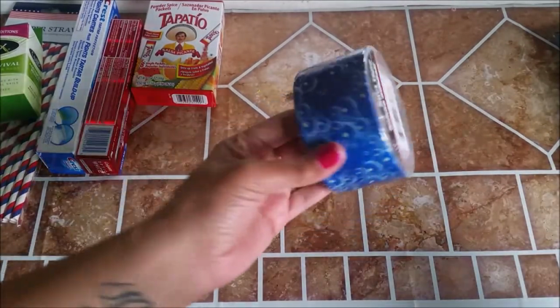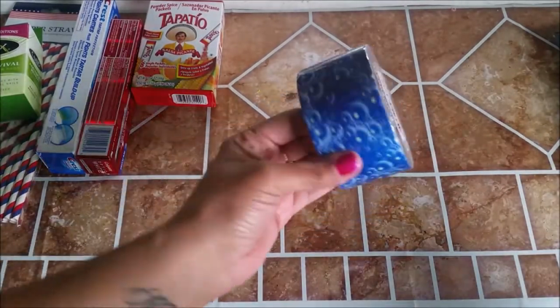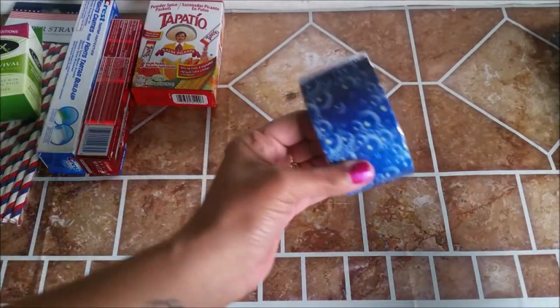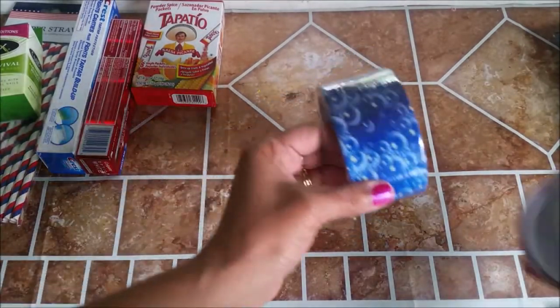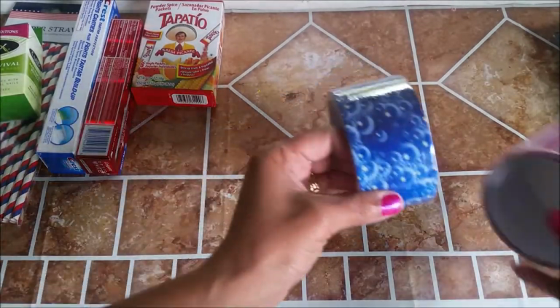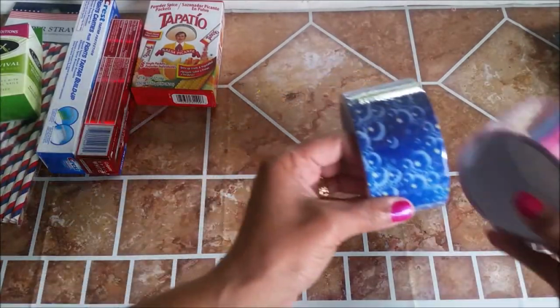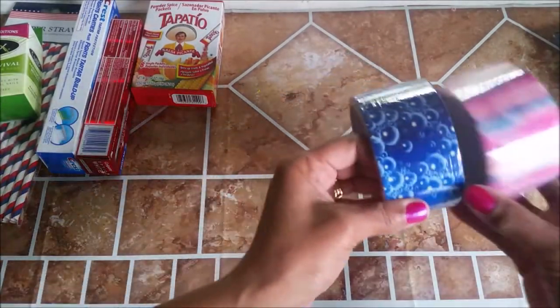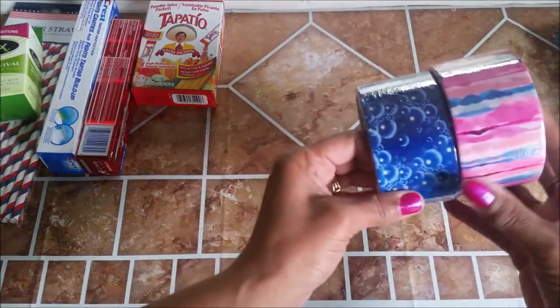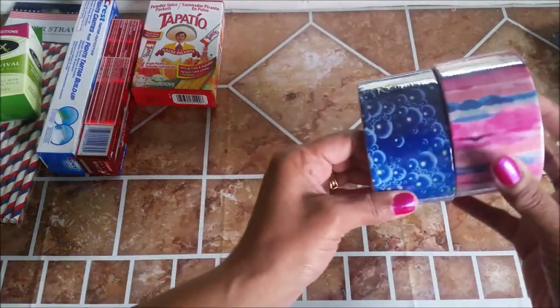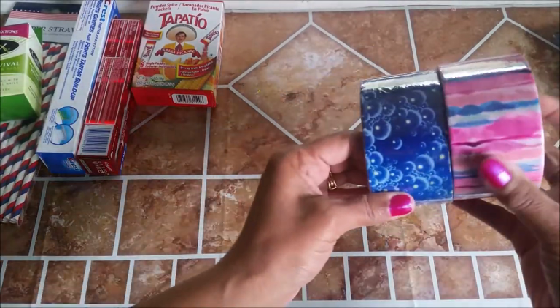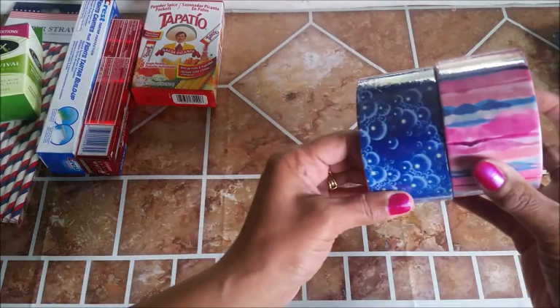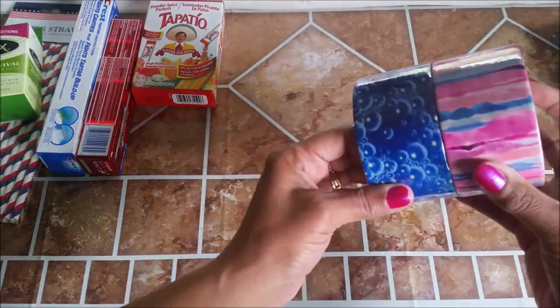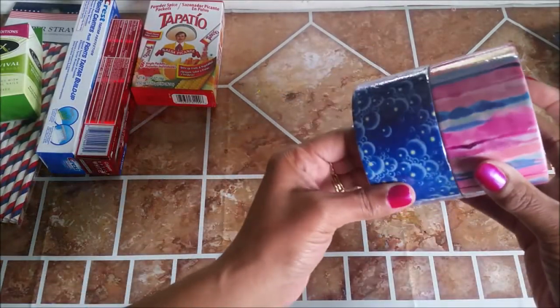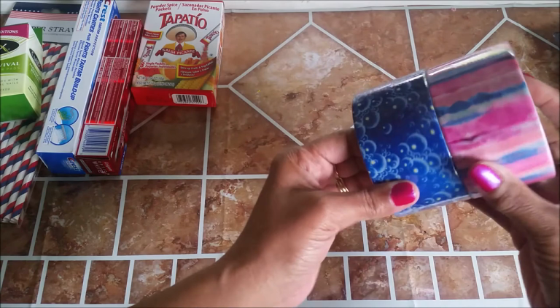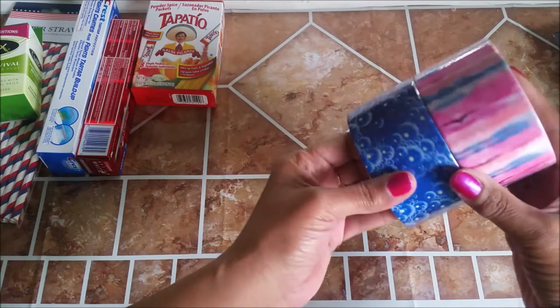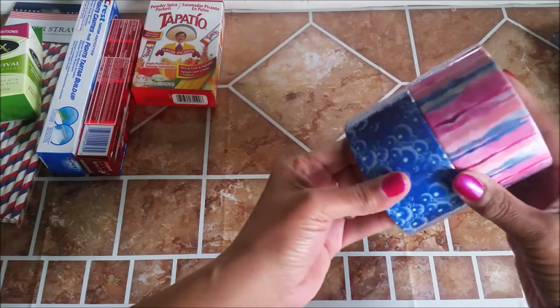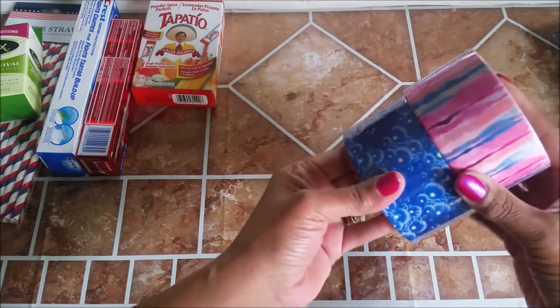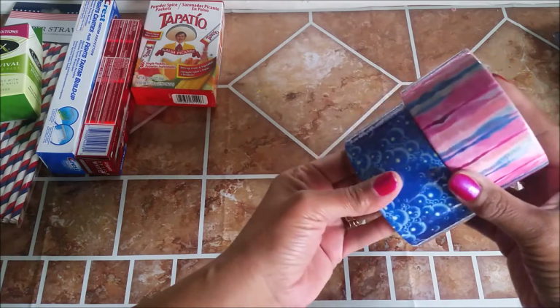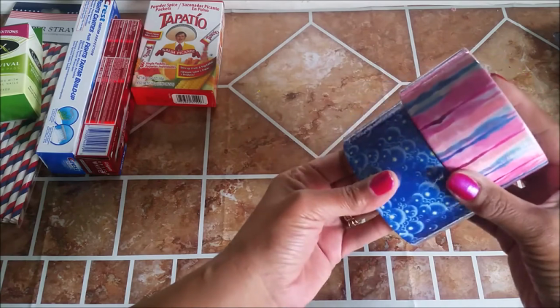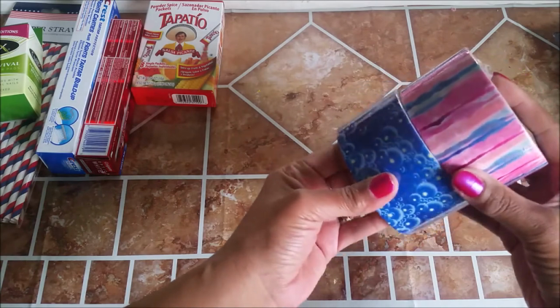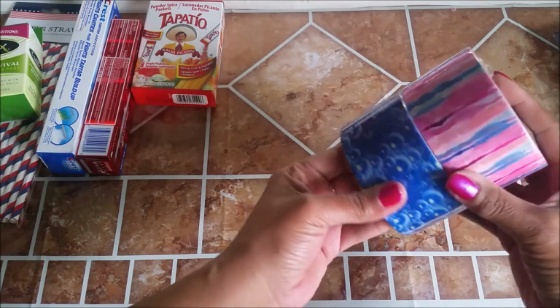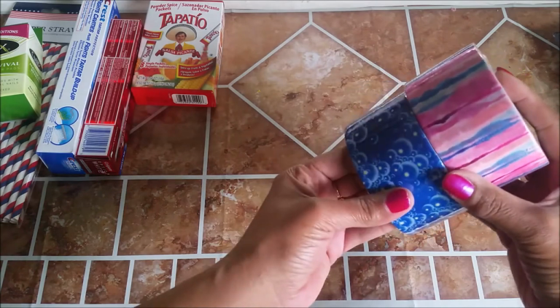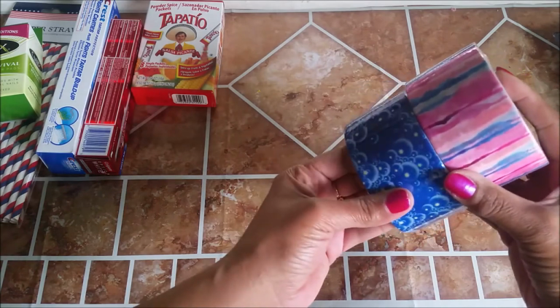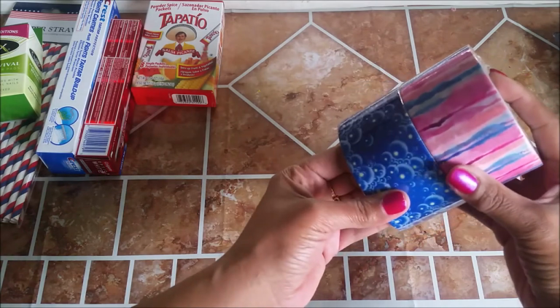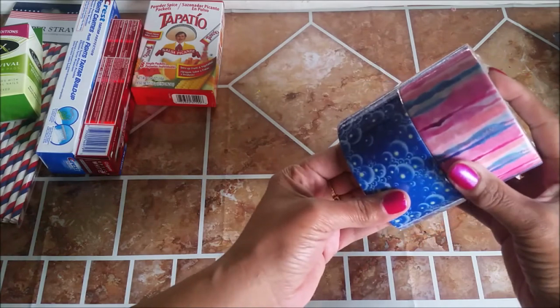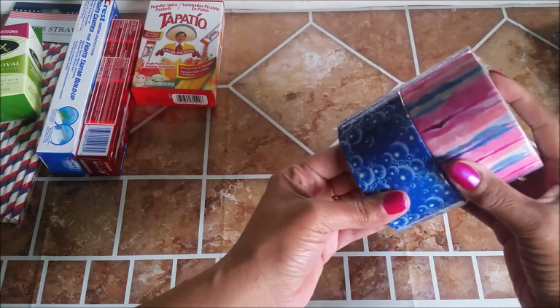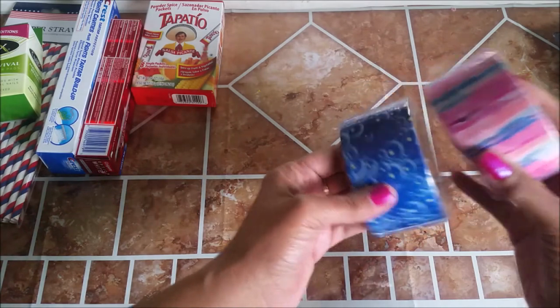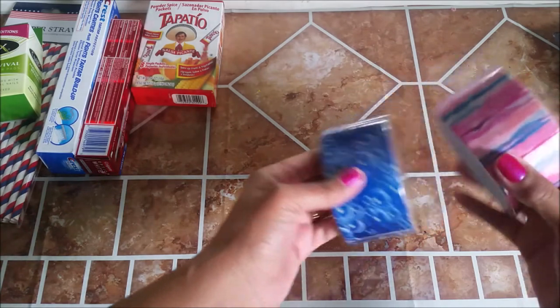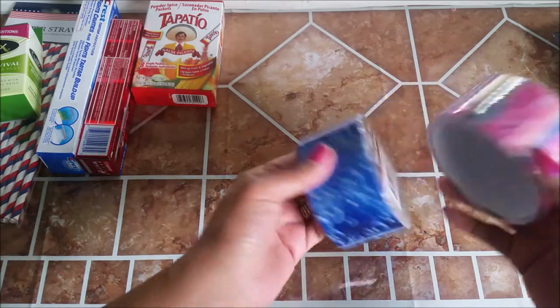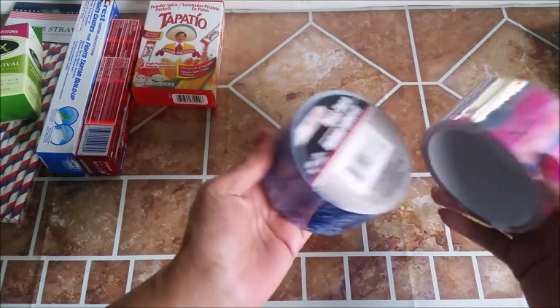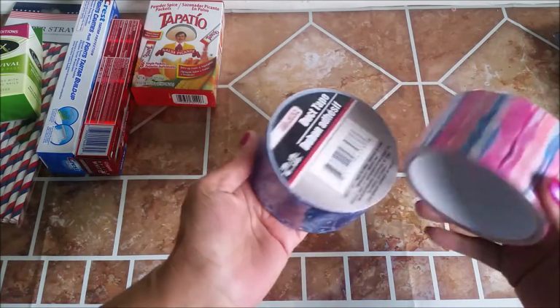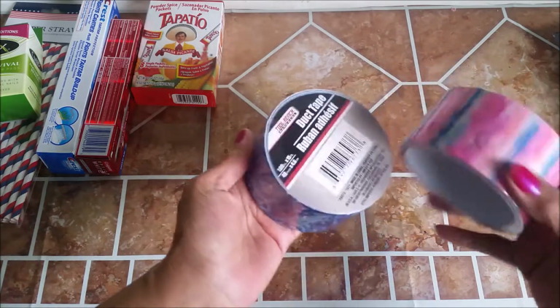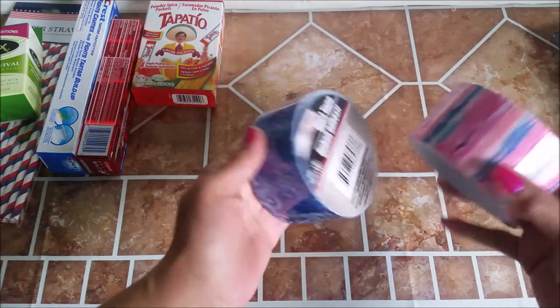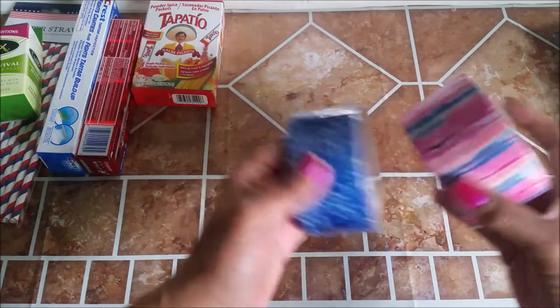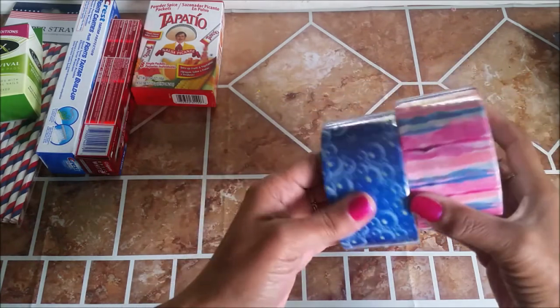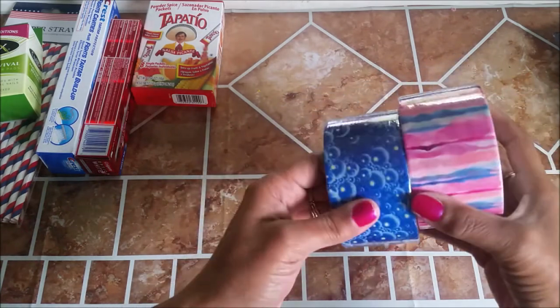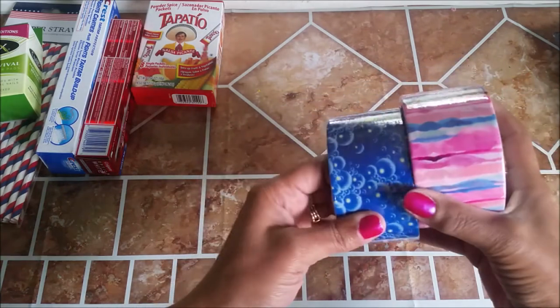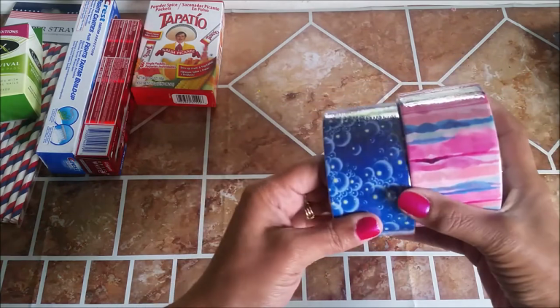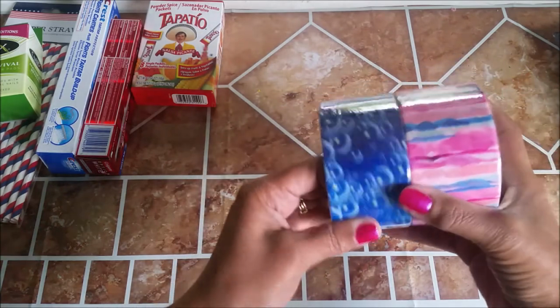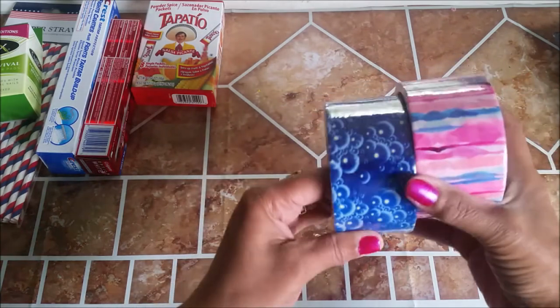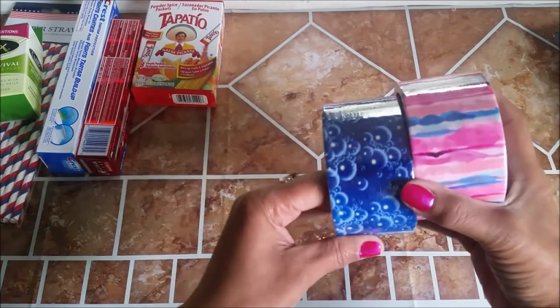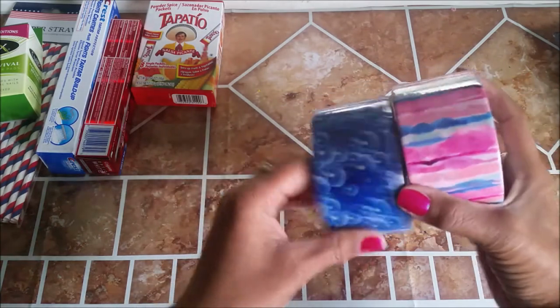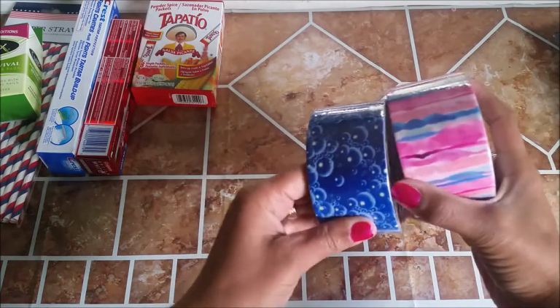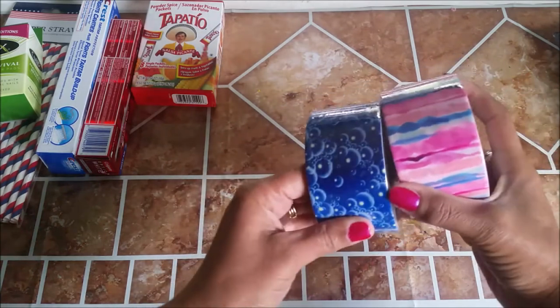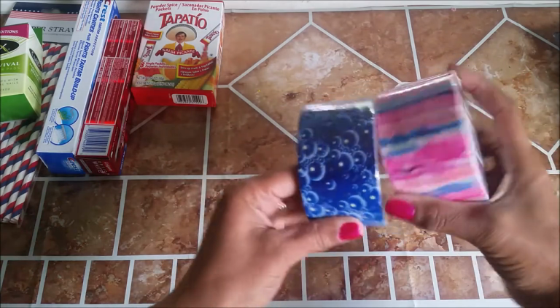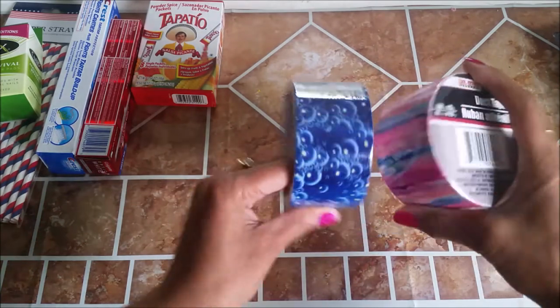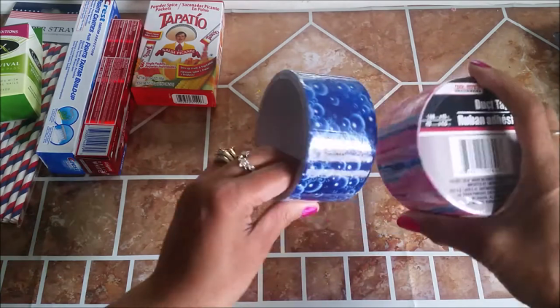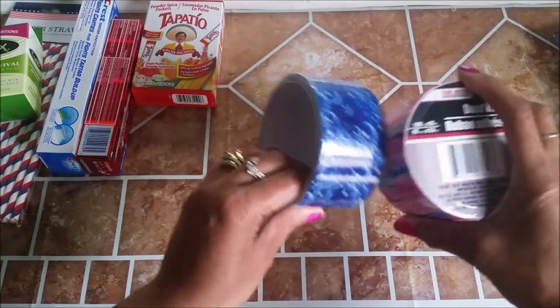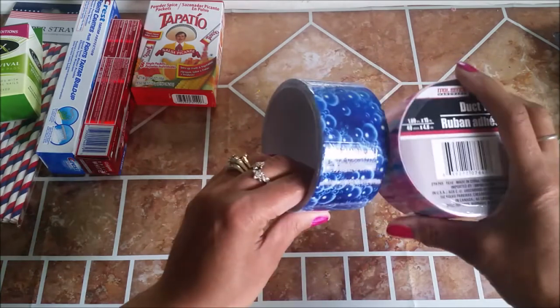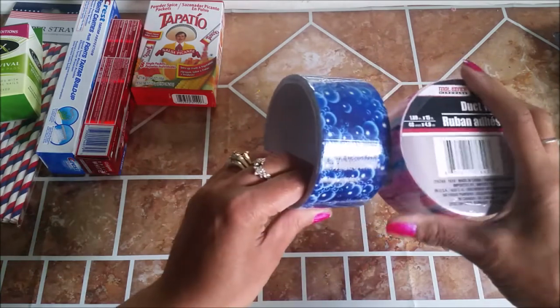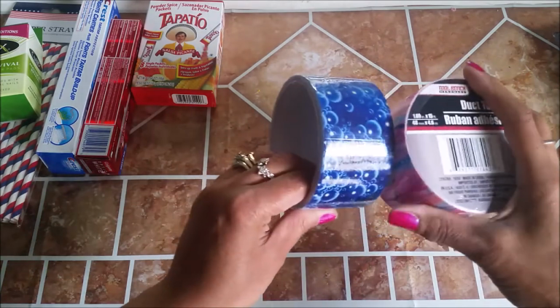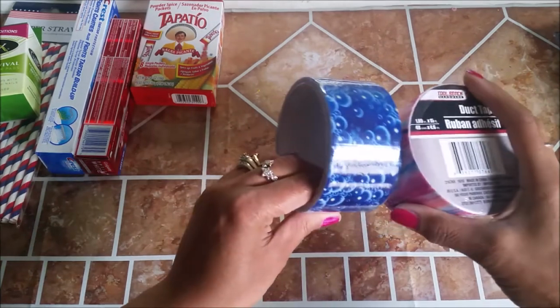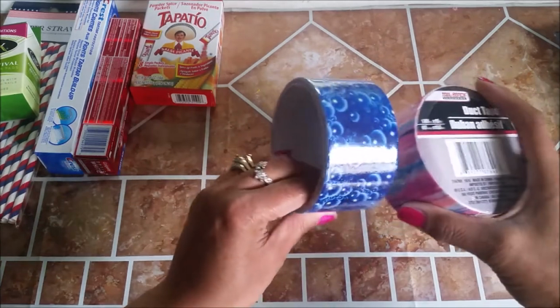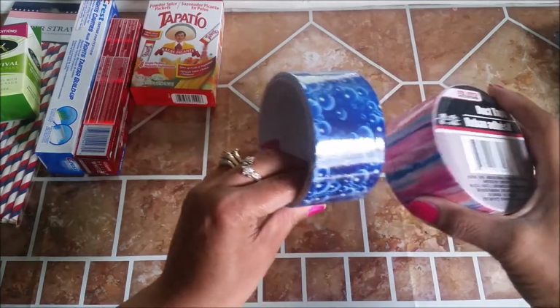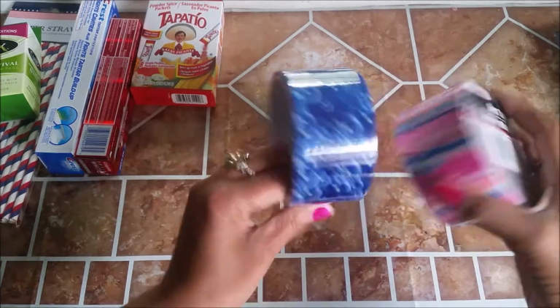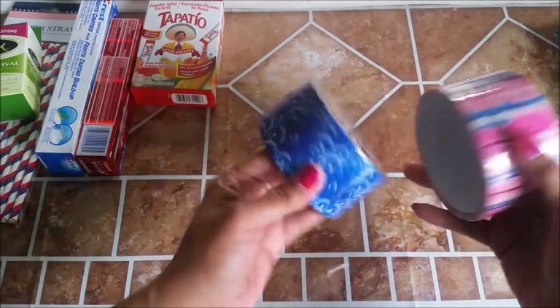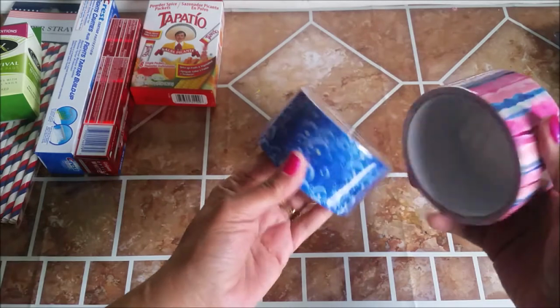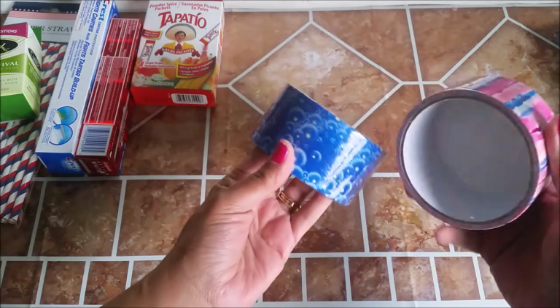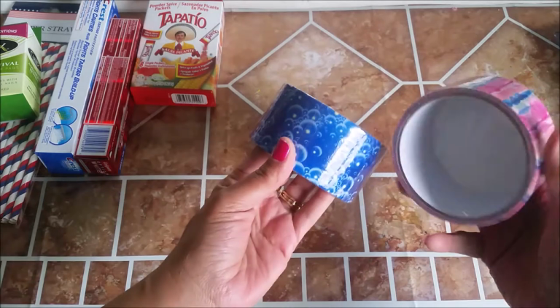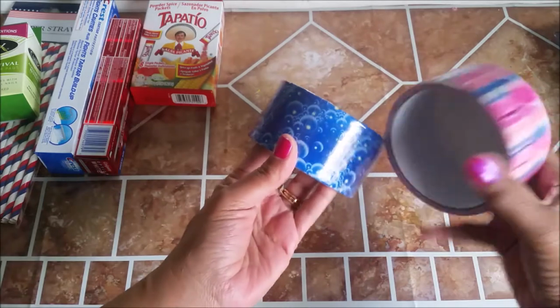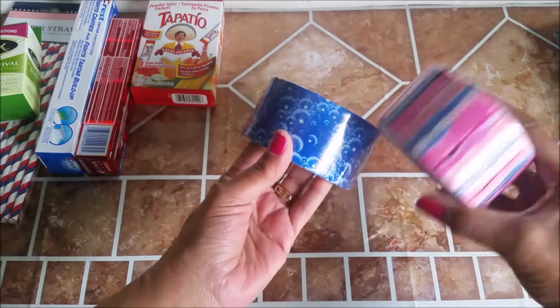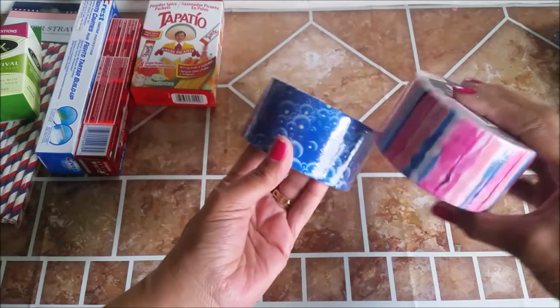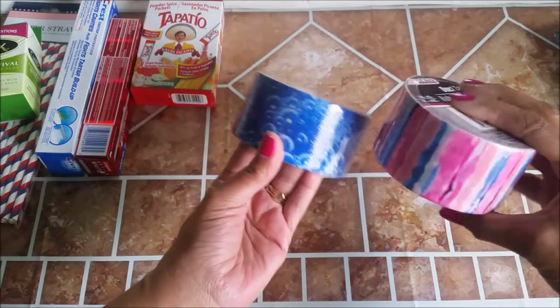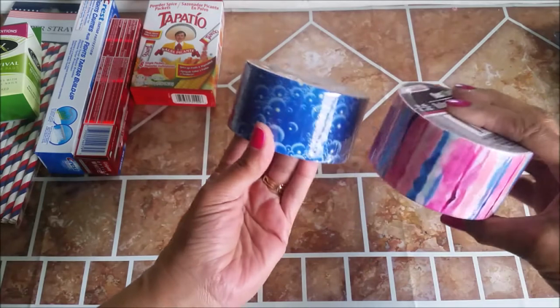I picked up some duct tape because I'm running out and I just like to reinforce my packages. So I got these two patterns.